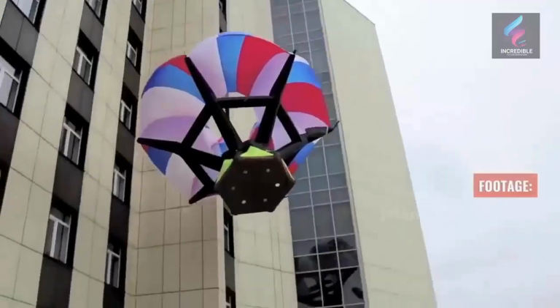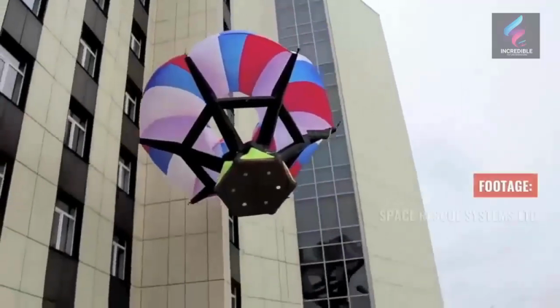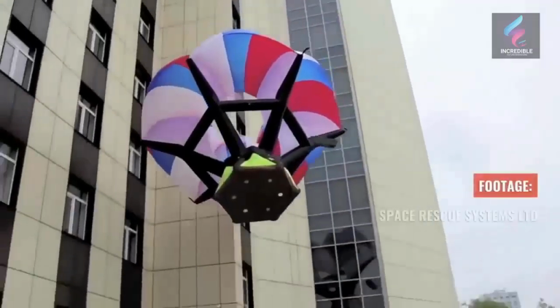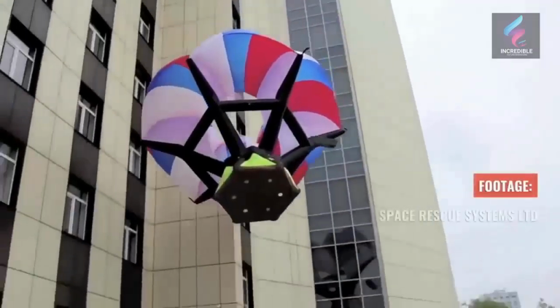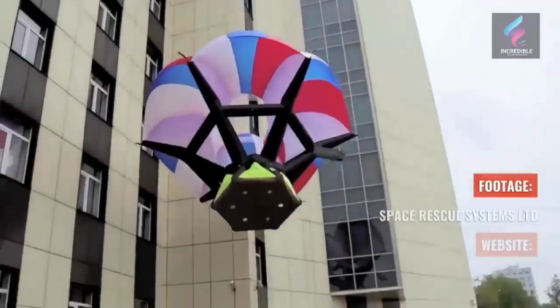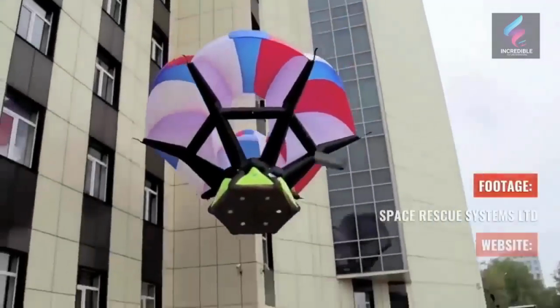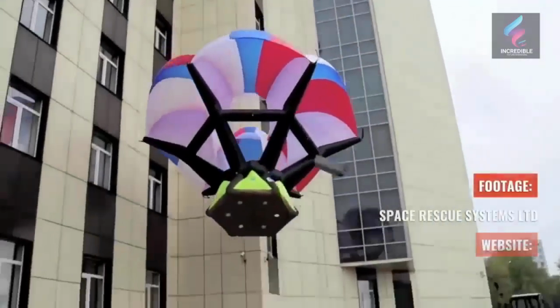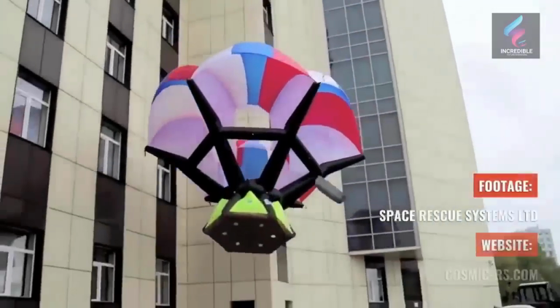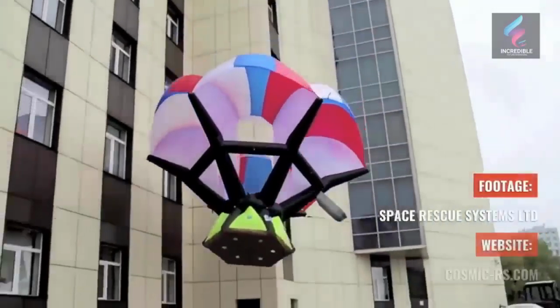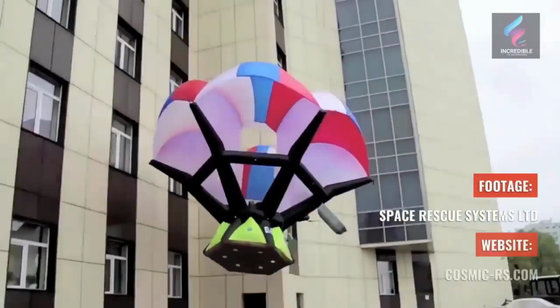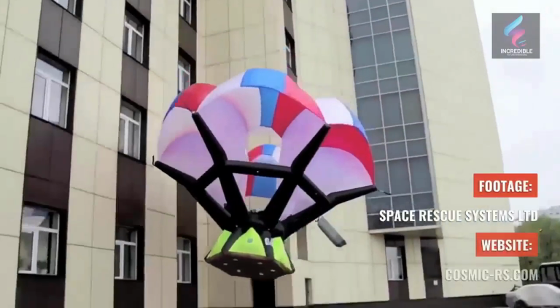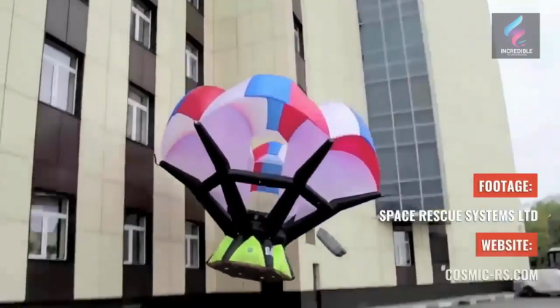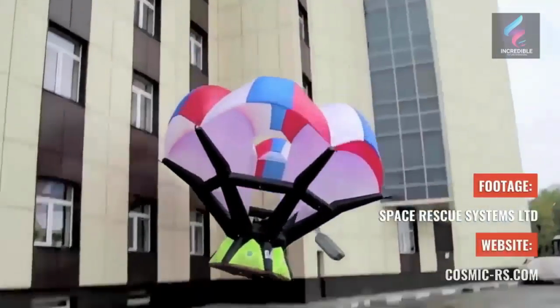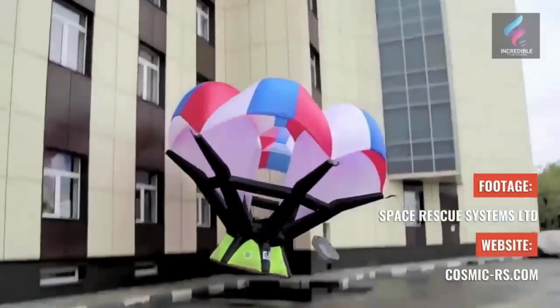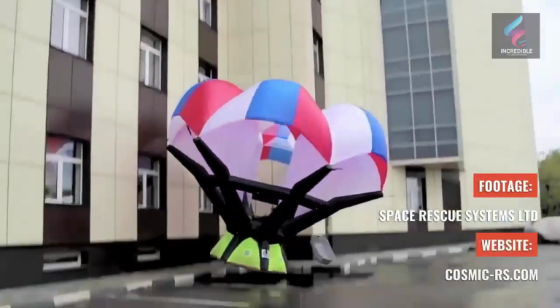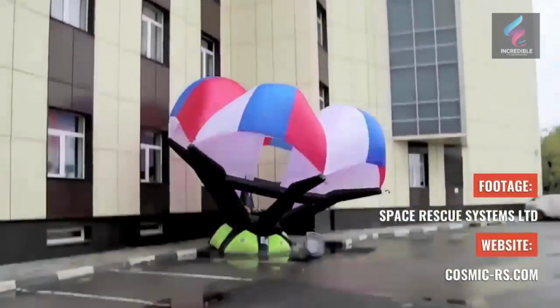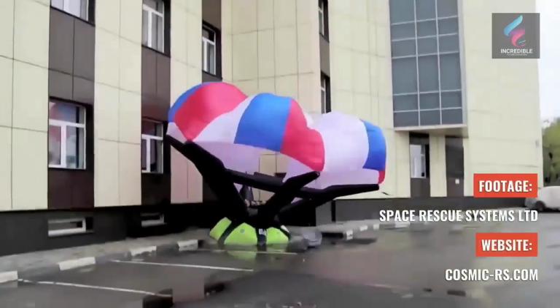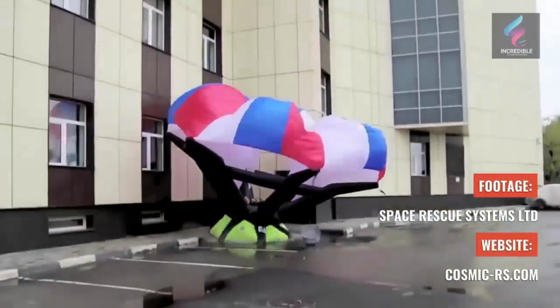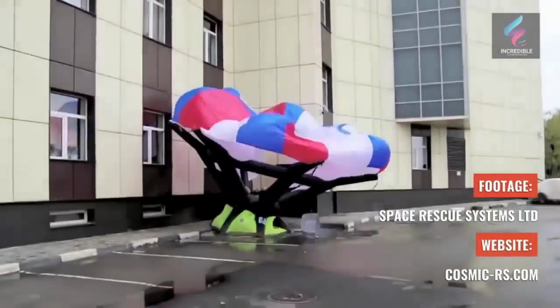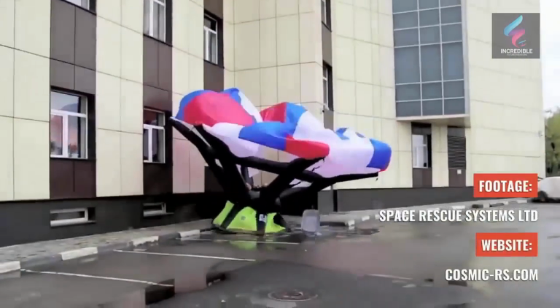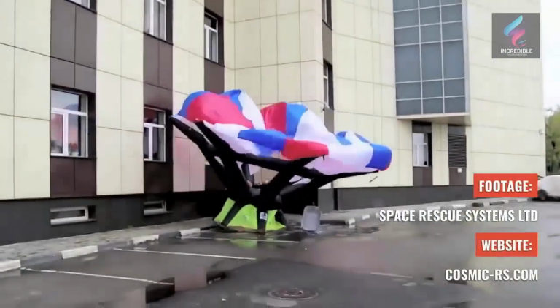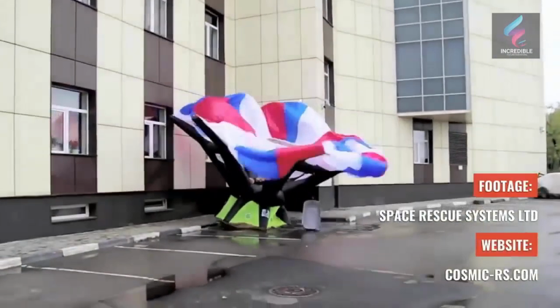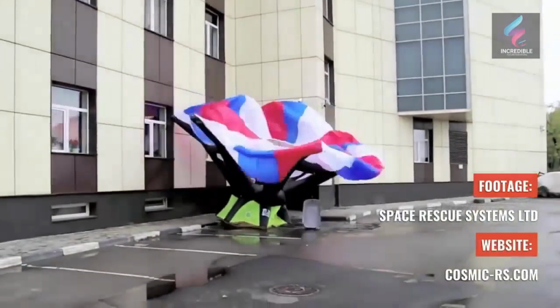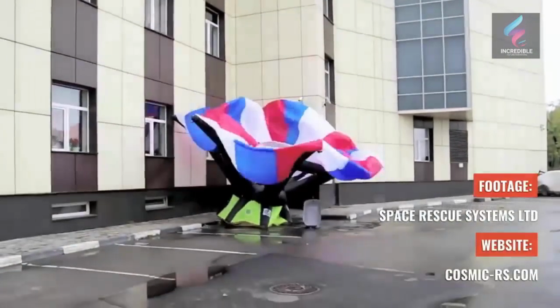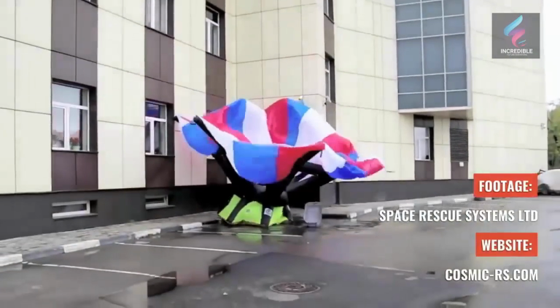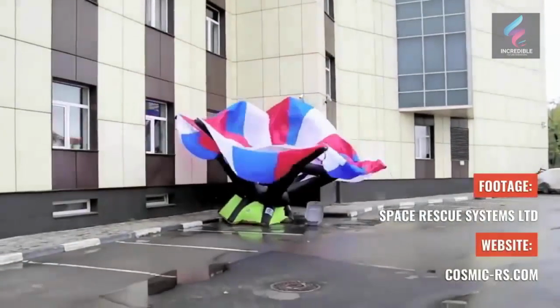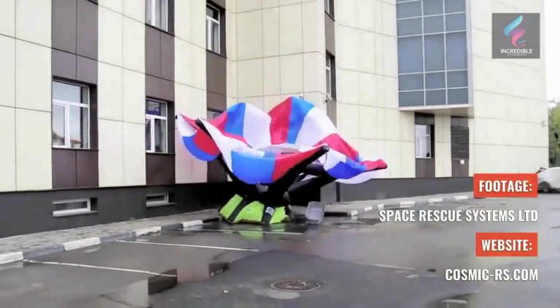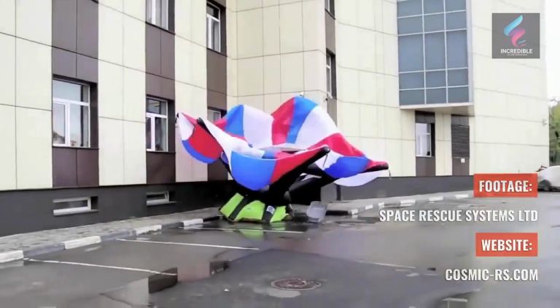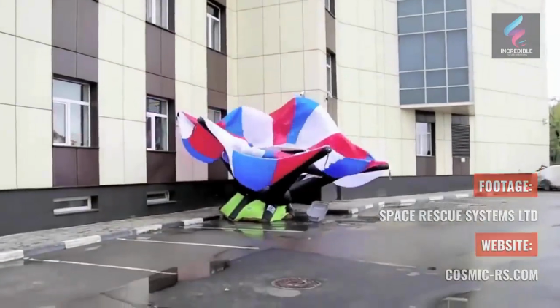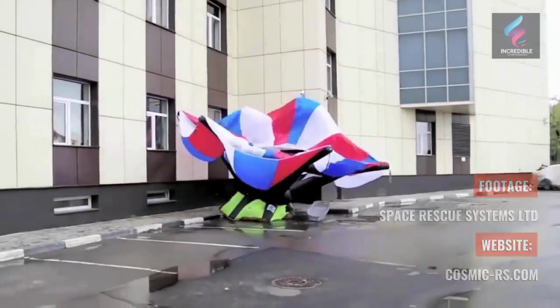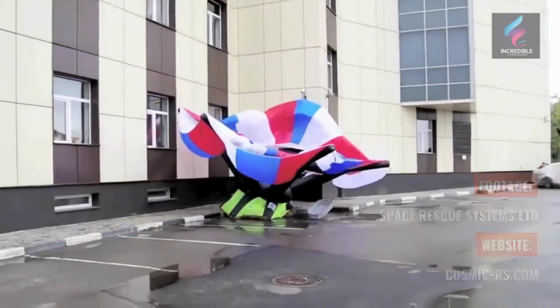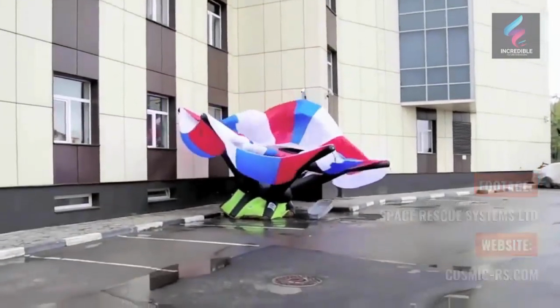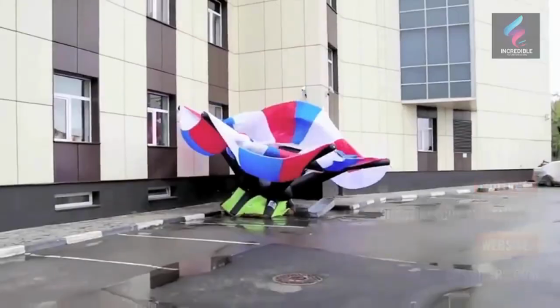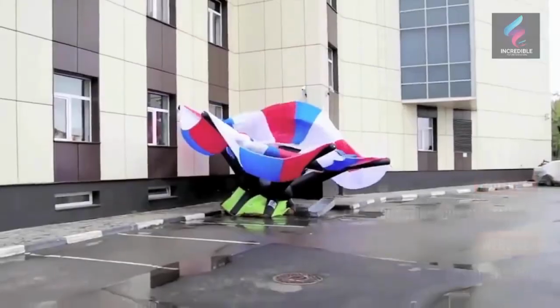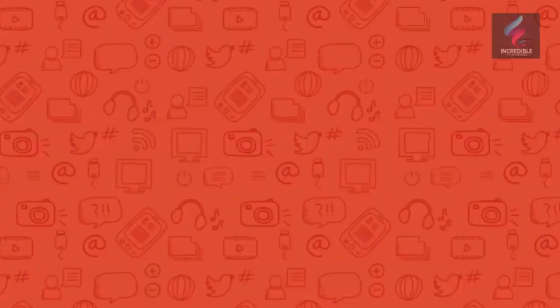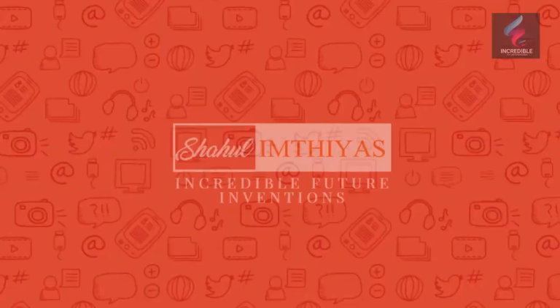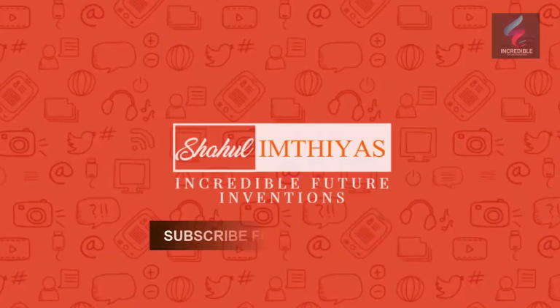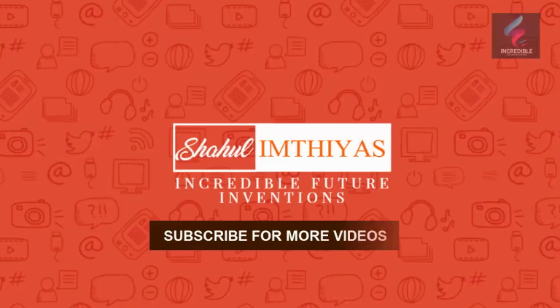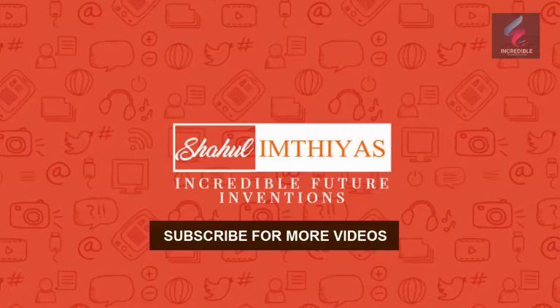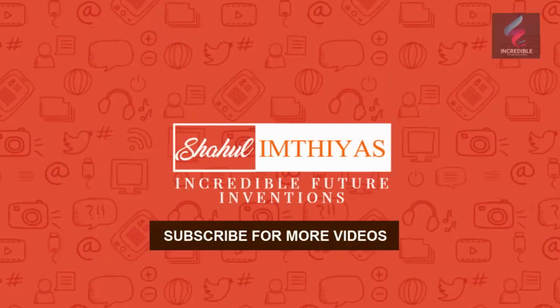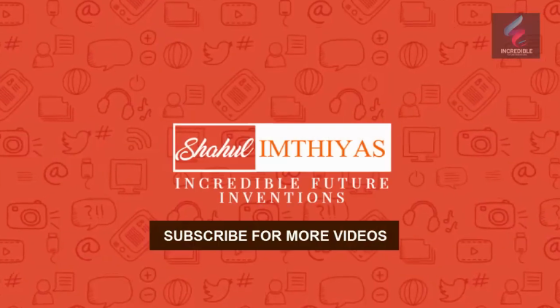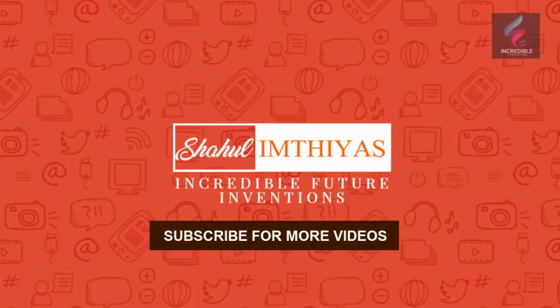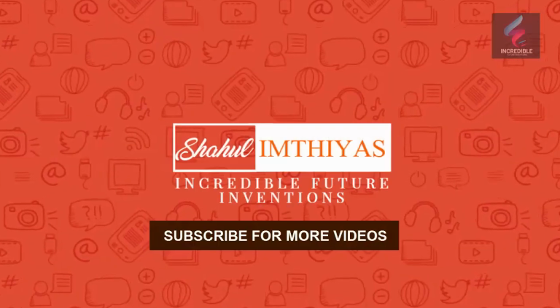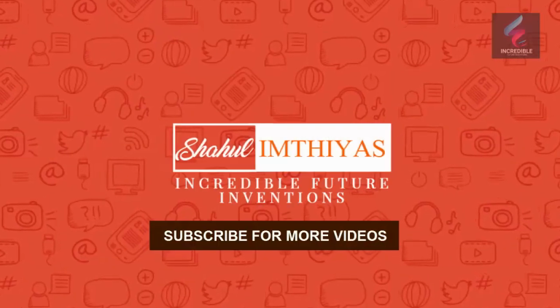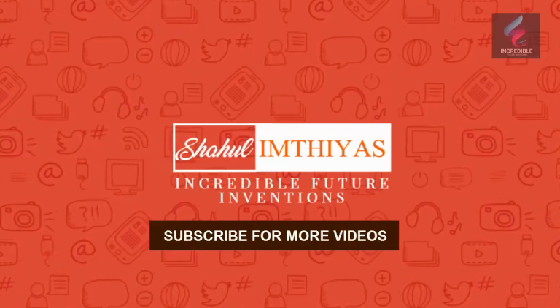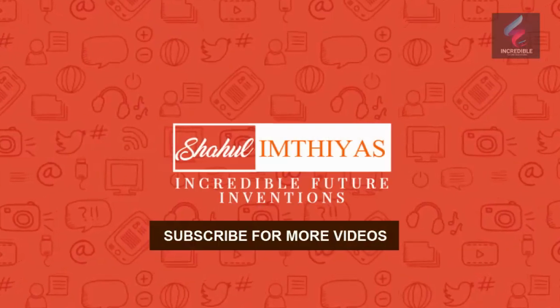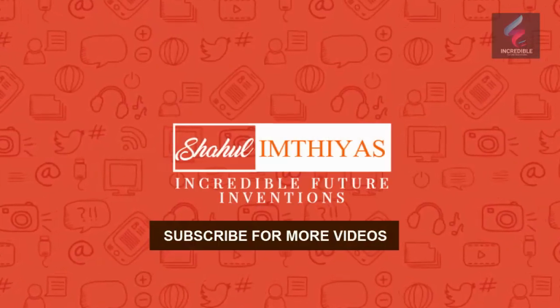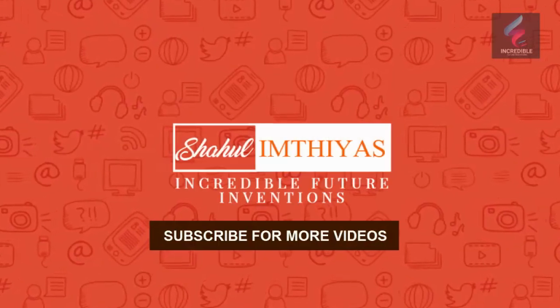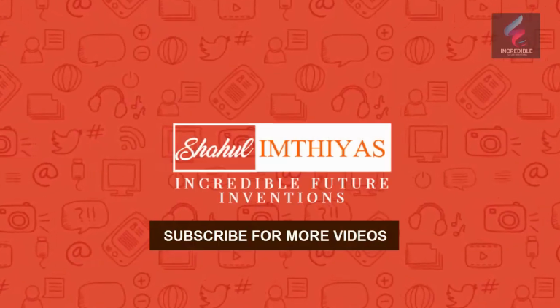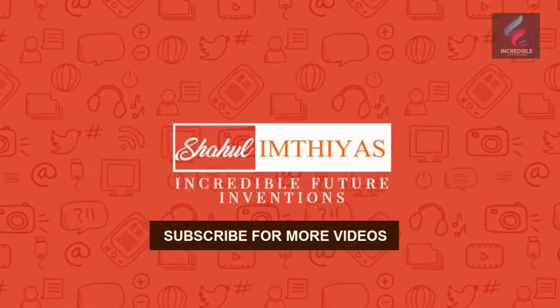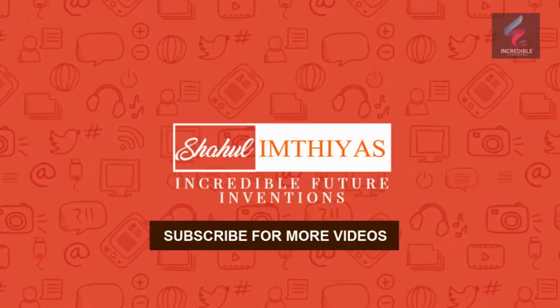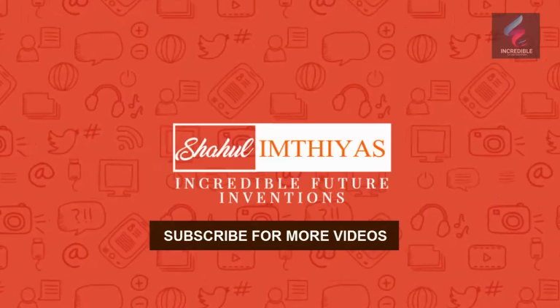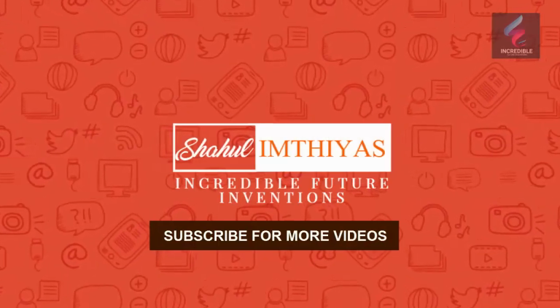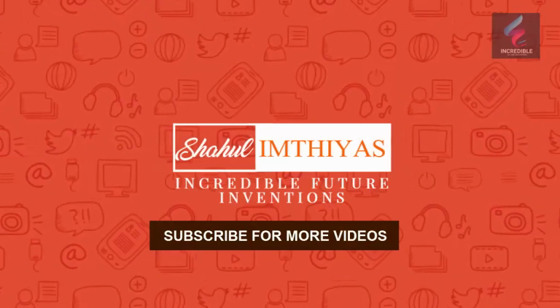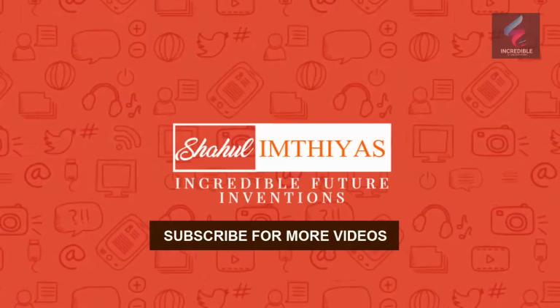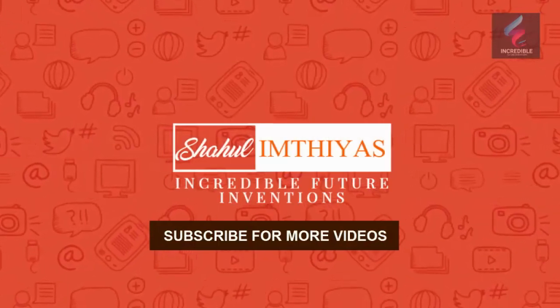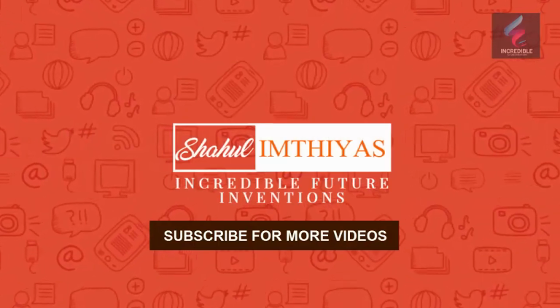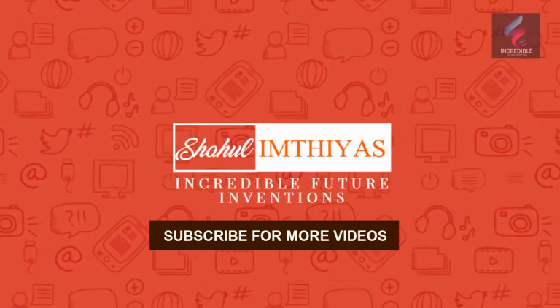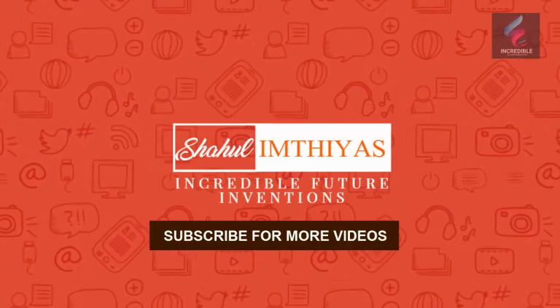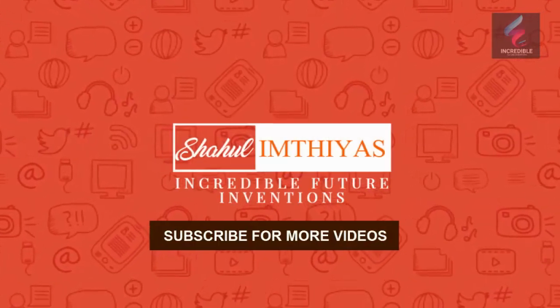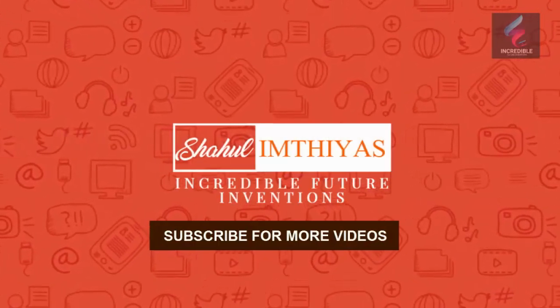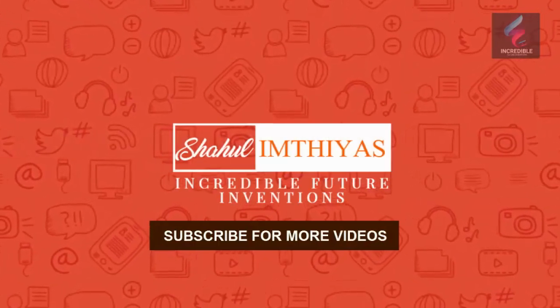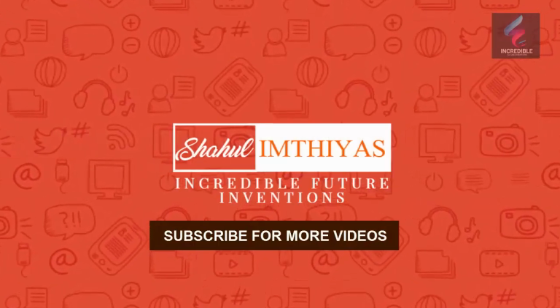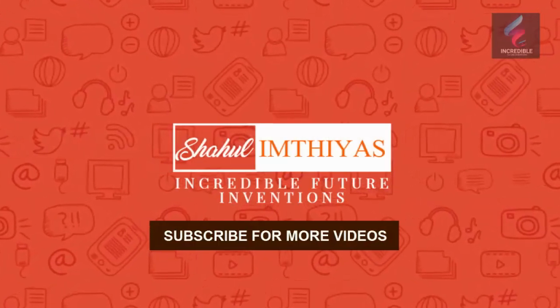For more information visit cosmic-rs.com and subscribe to my YouTube channel for more videos.